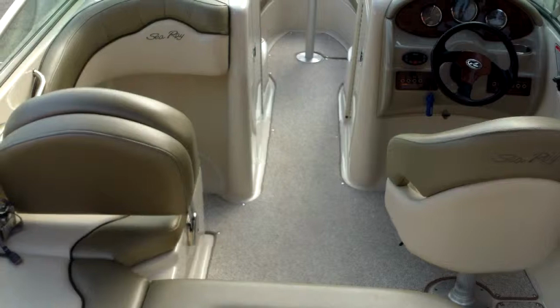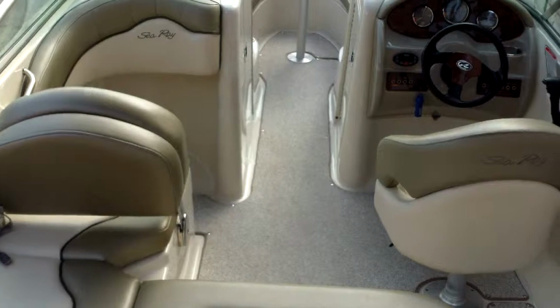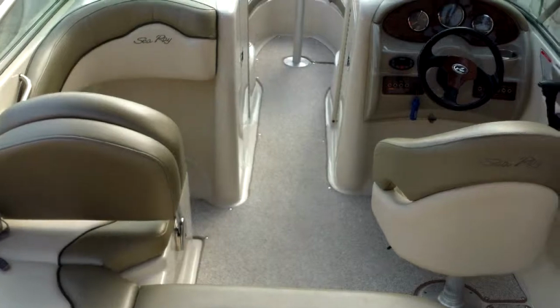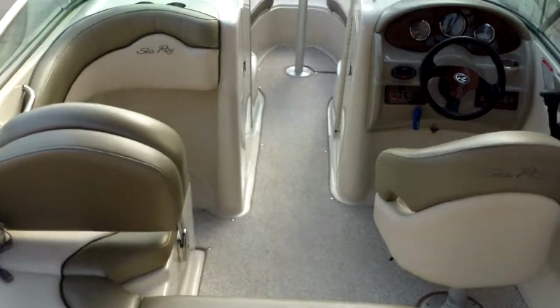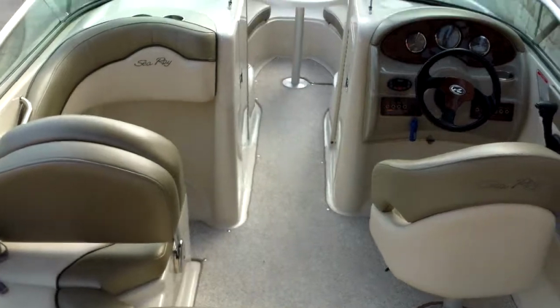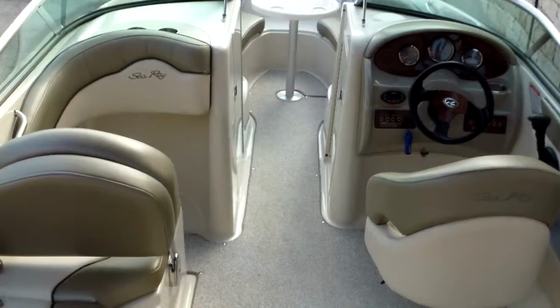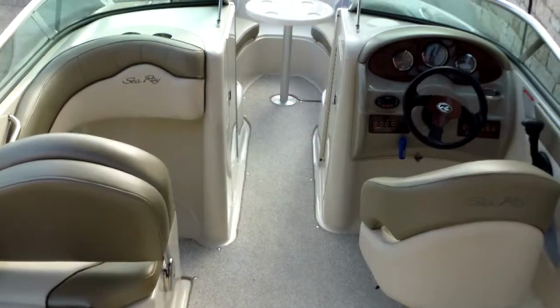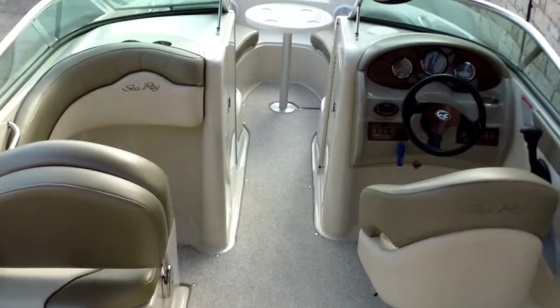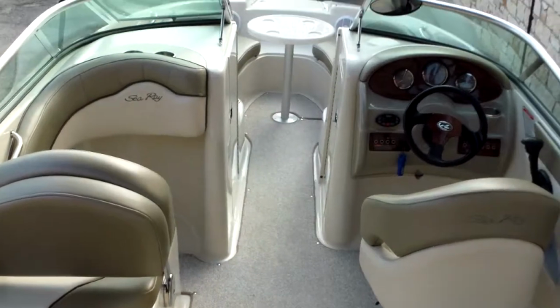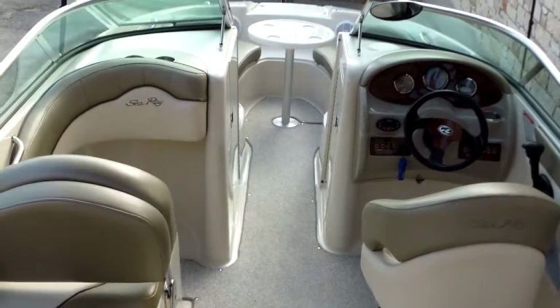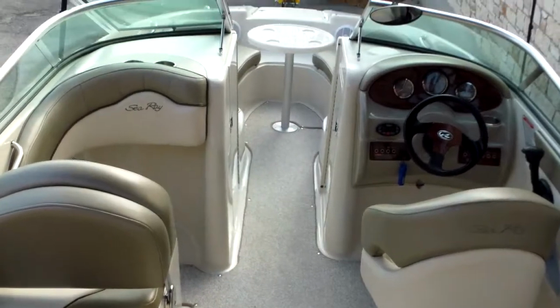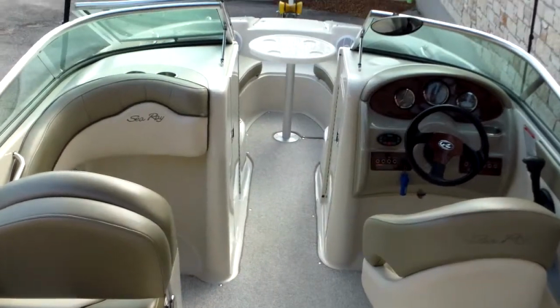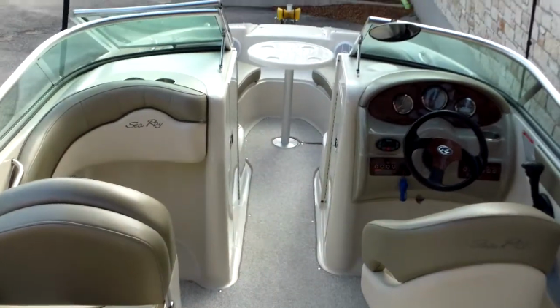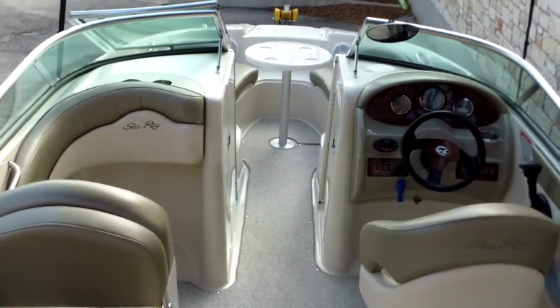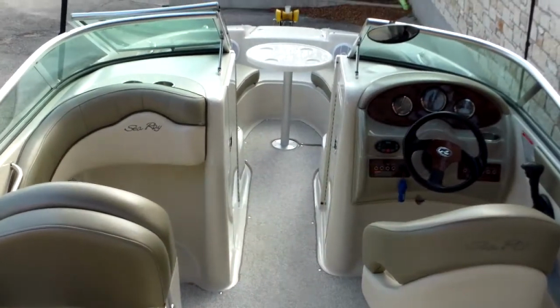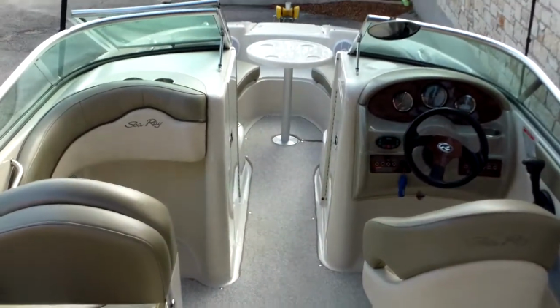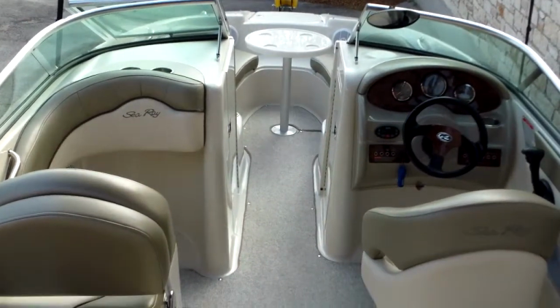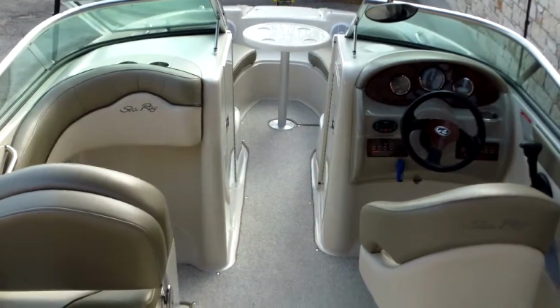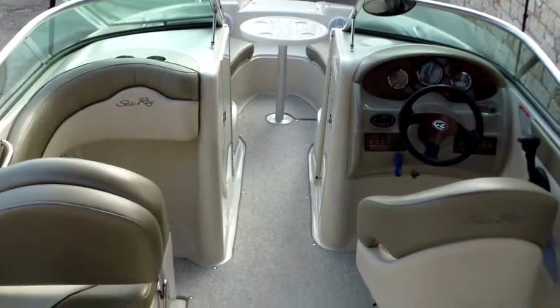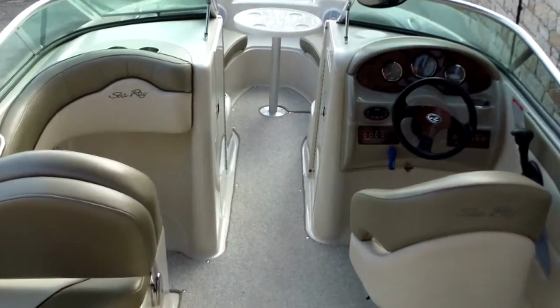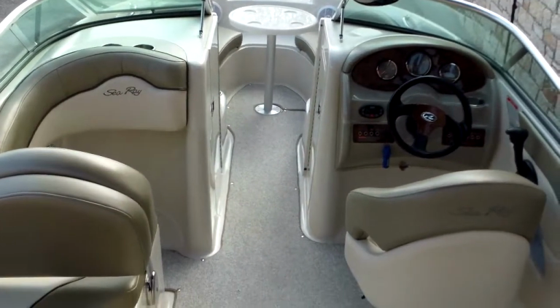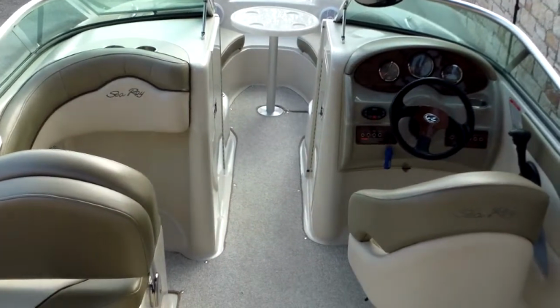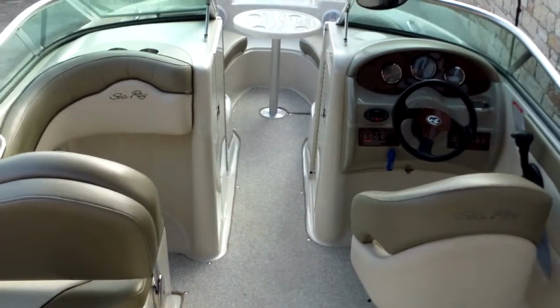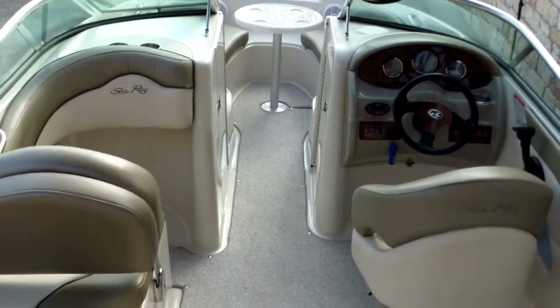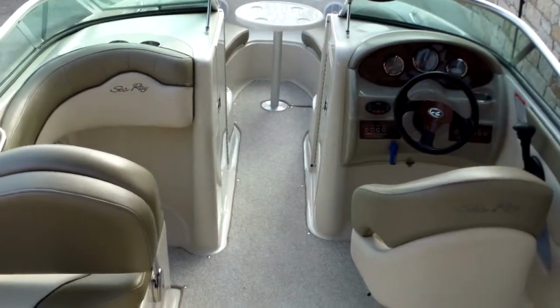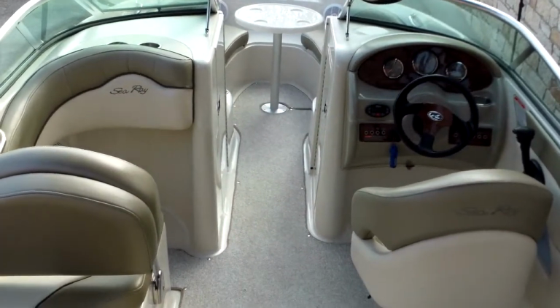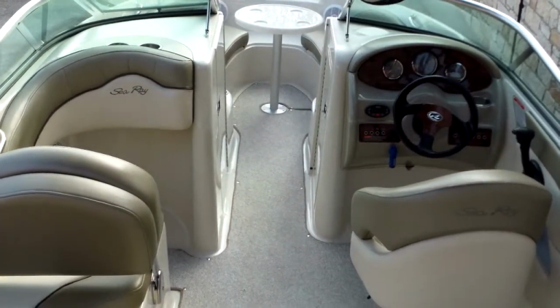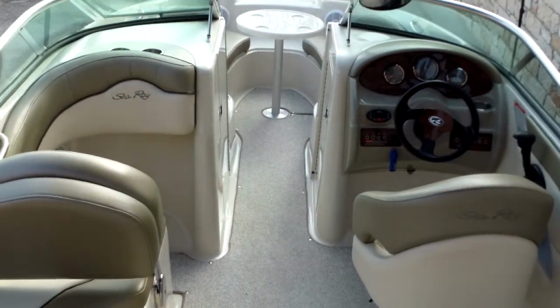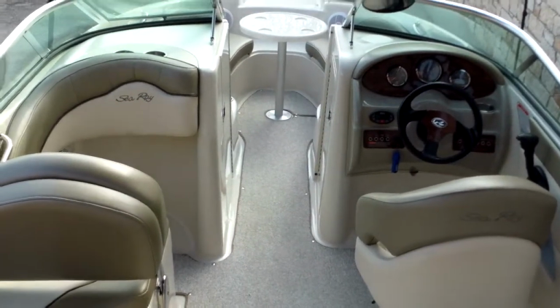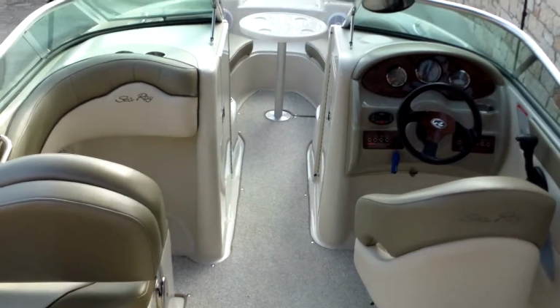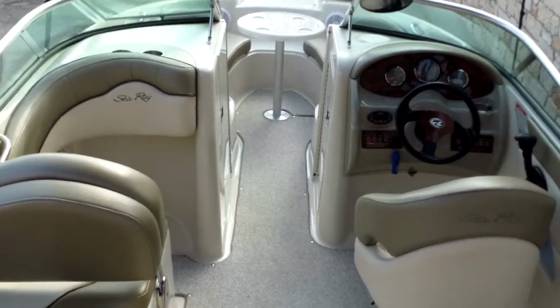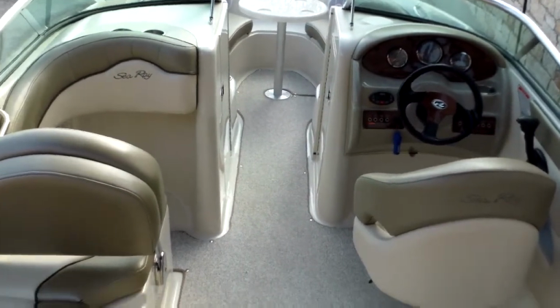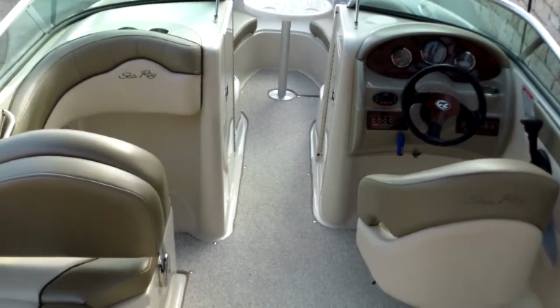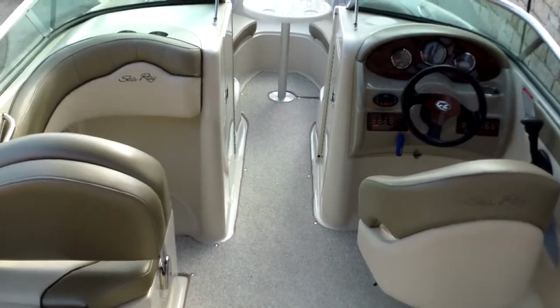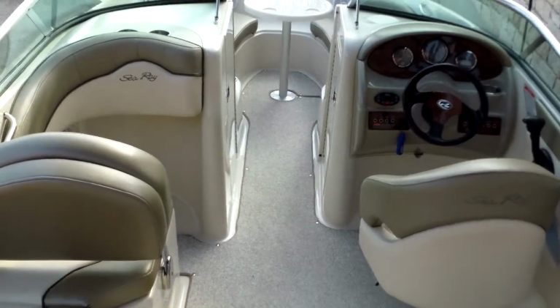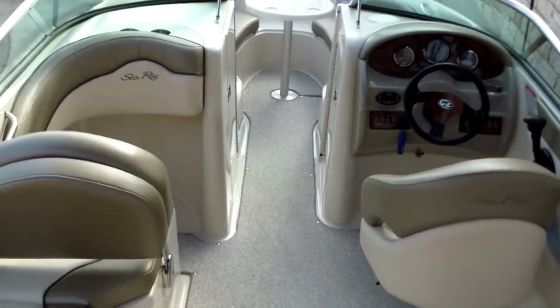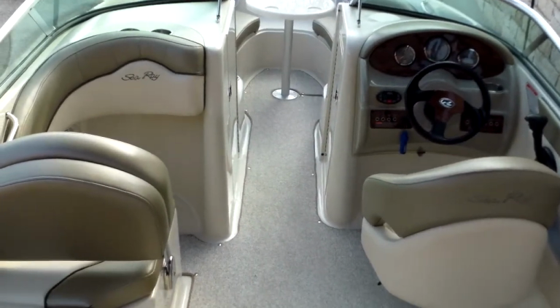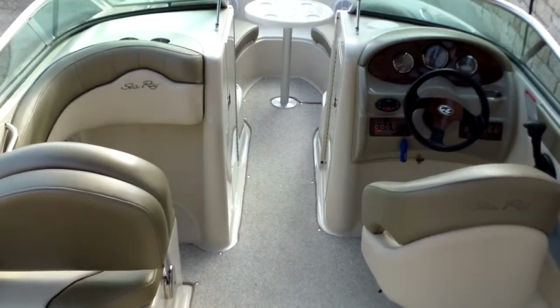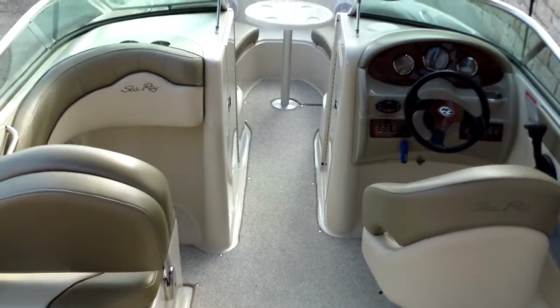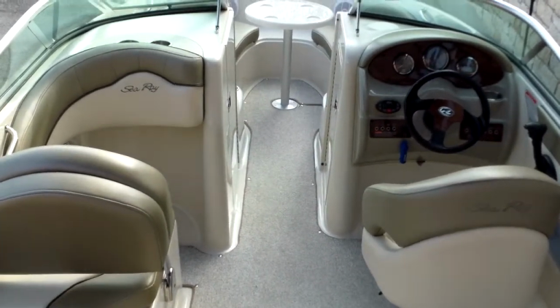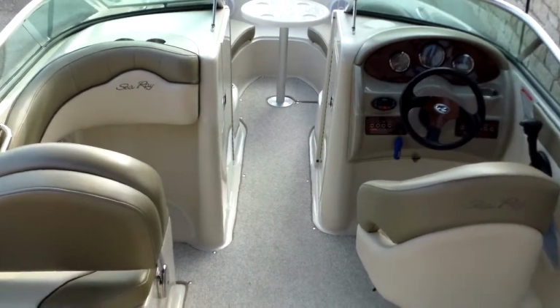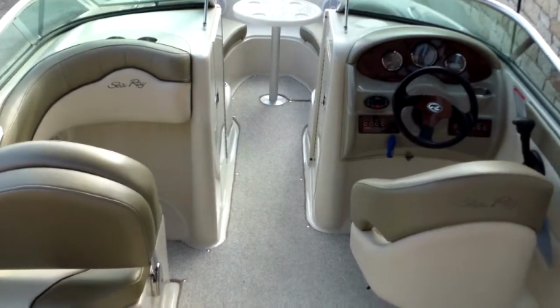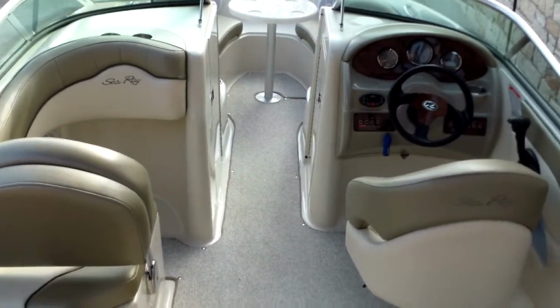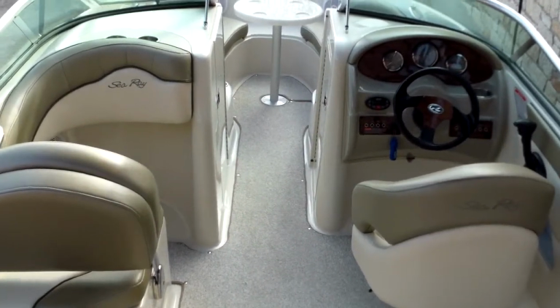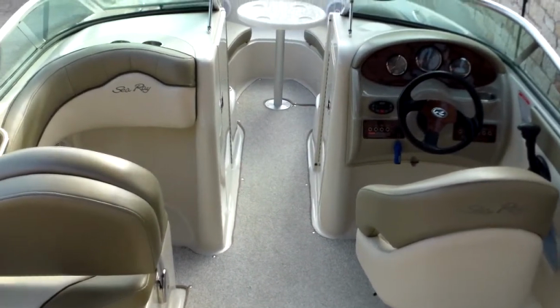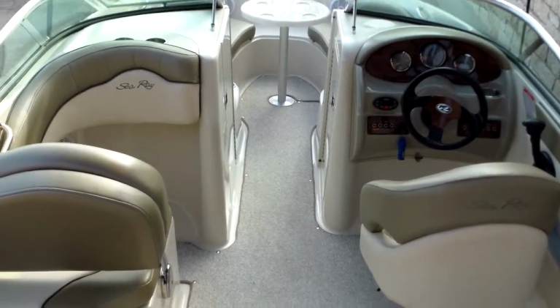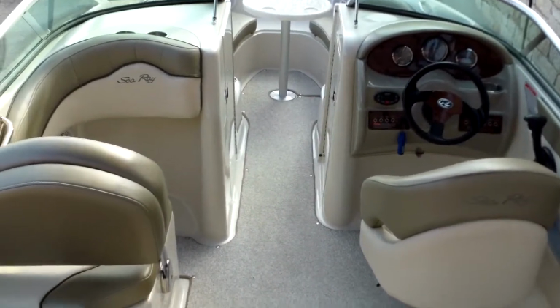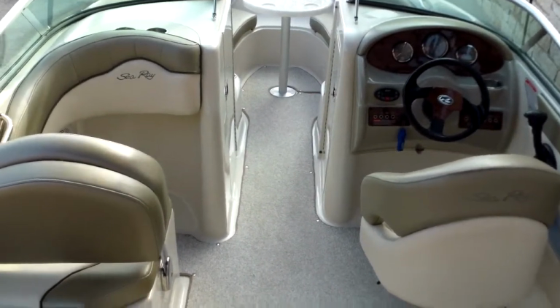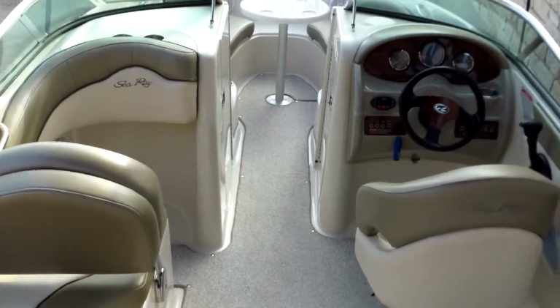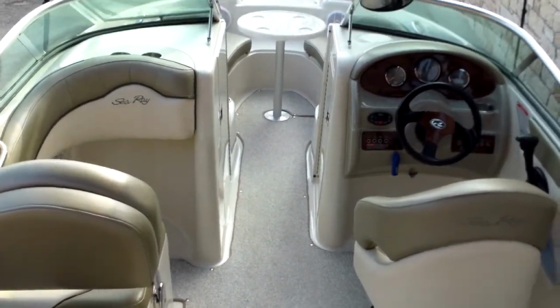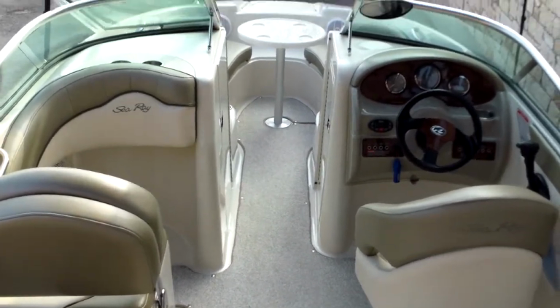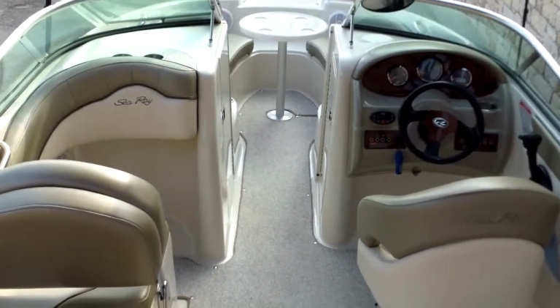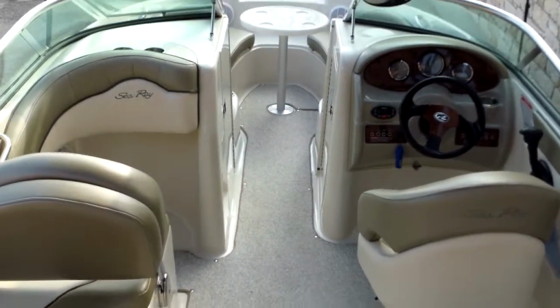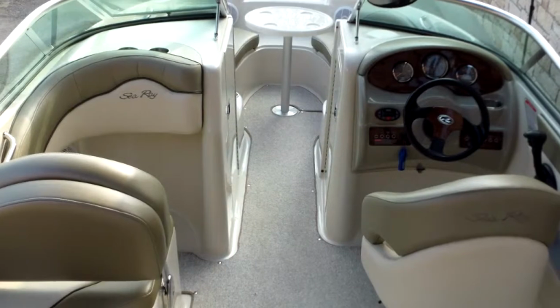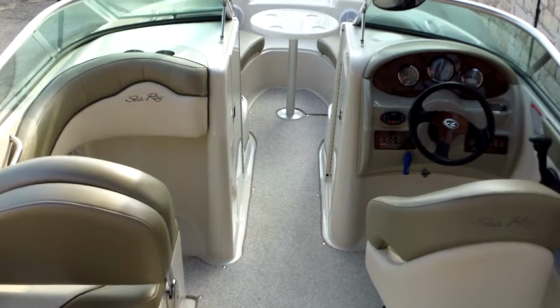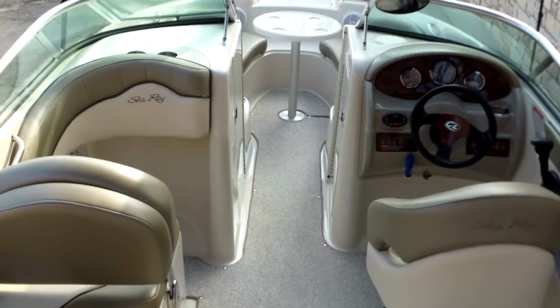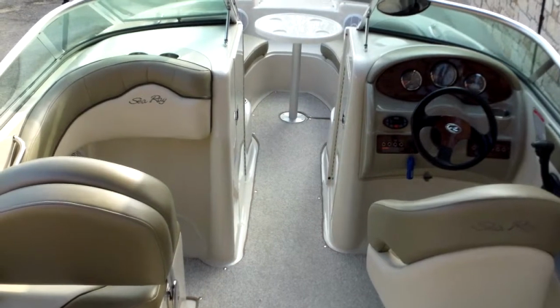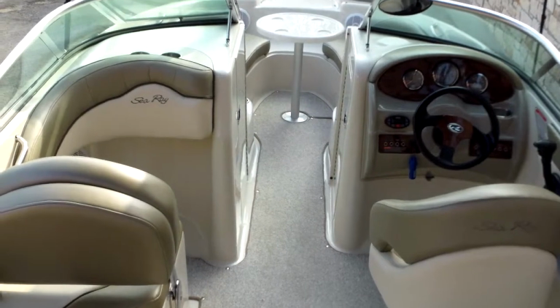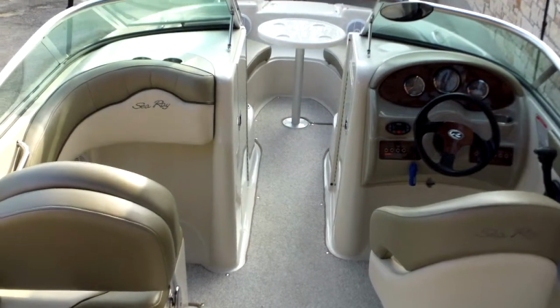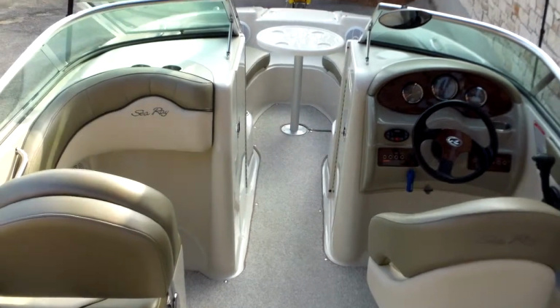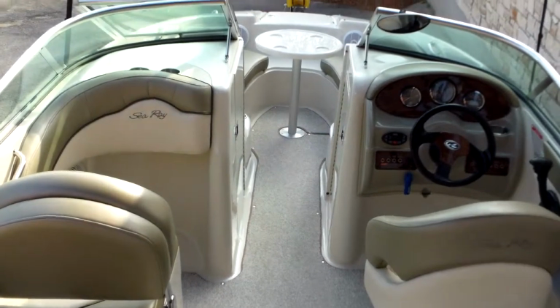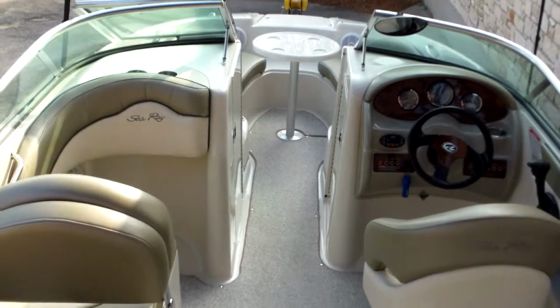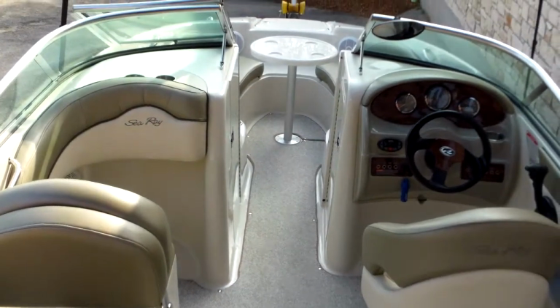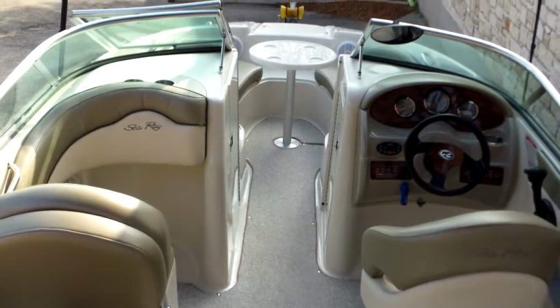Hello folks, Eric here with Austin Boats Motors. I'm going to show you an '05 Sea Ray — this is a model 200 Sun Deck.